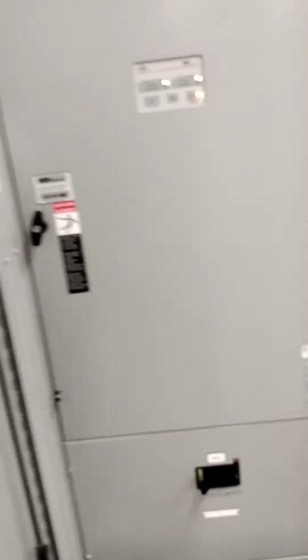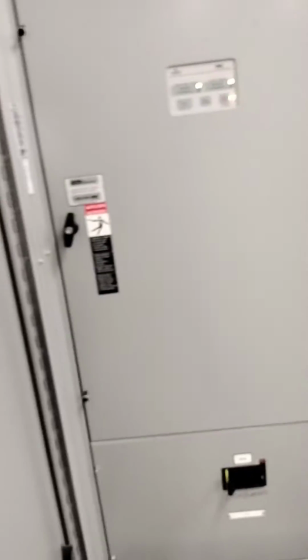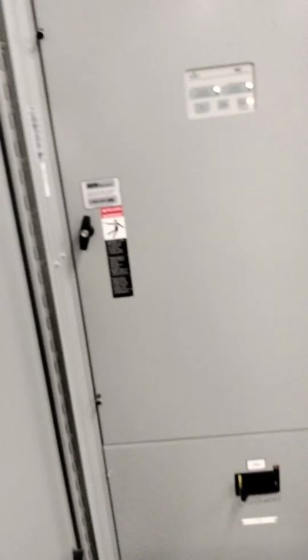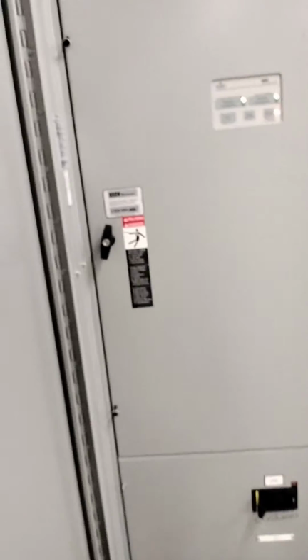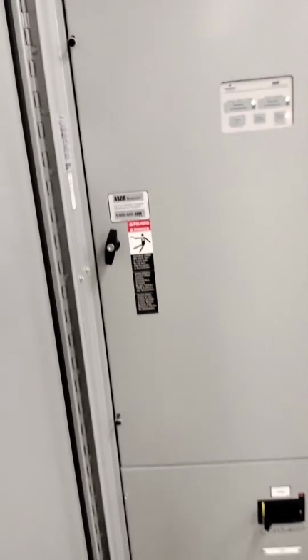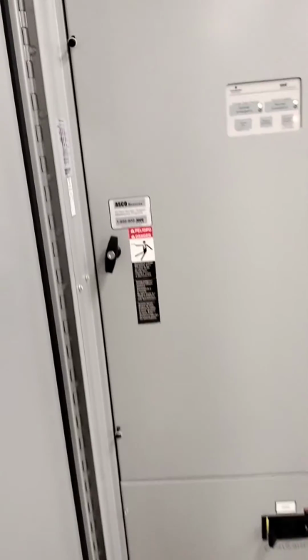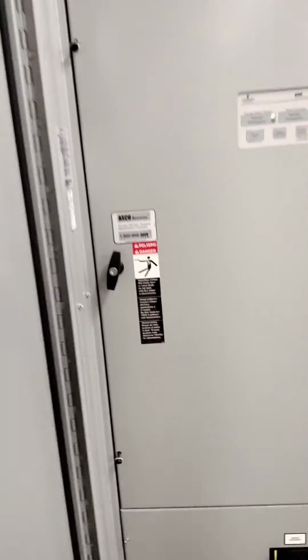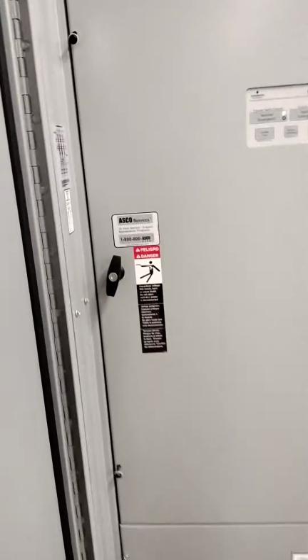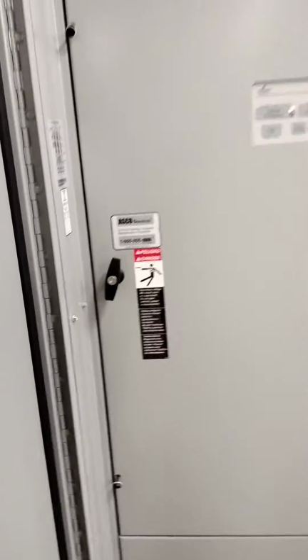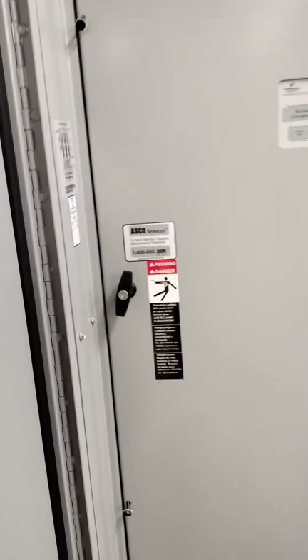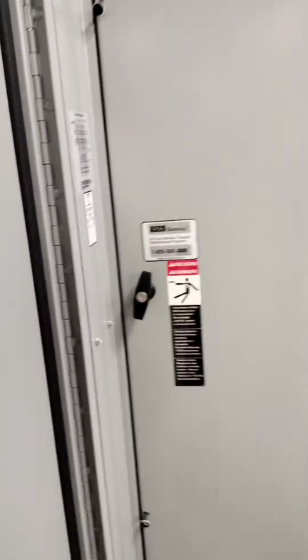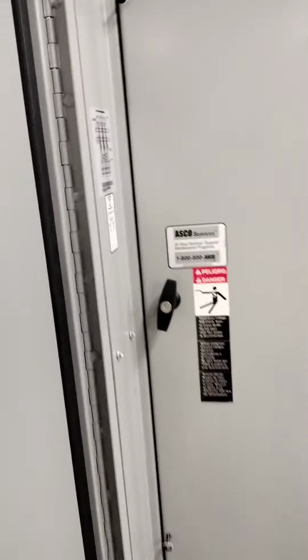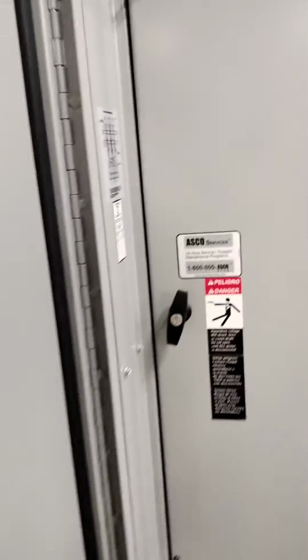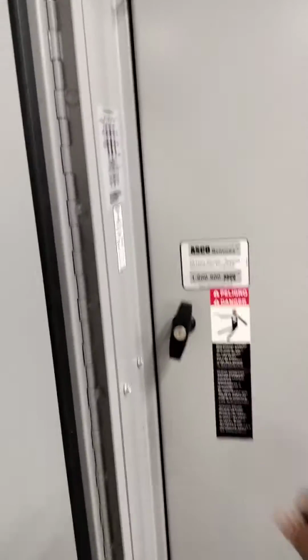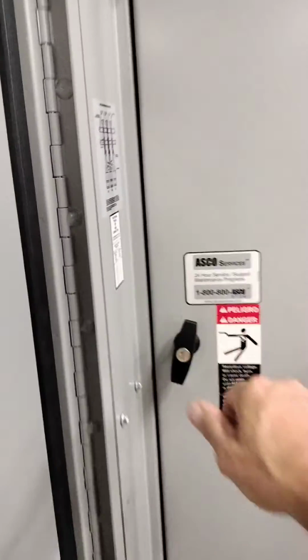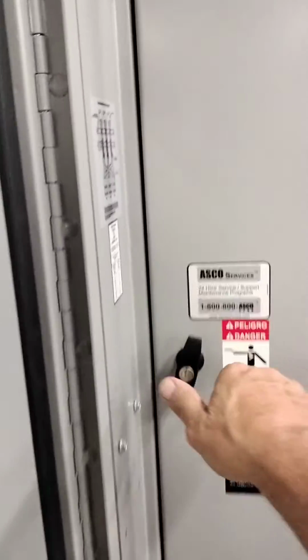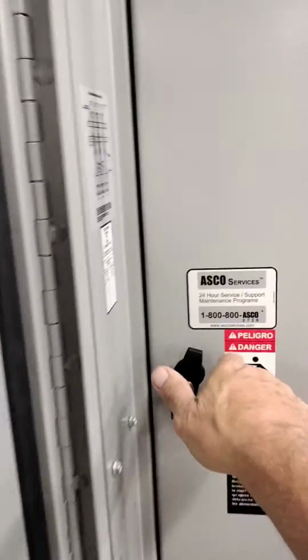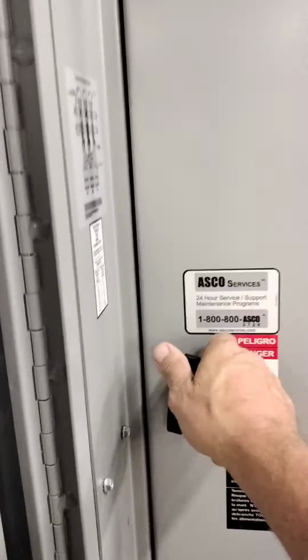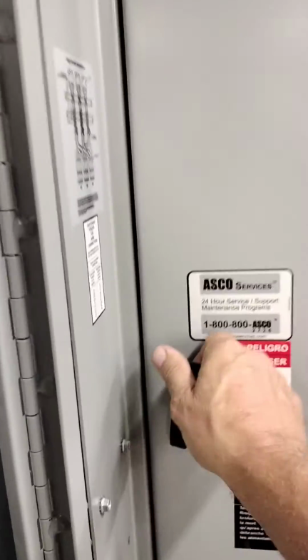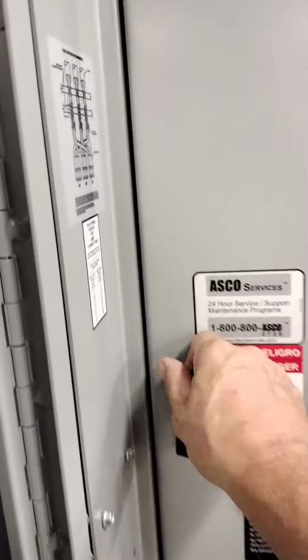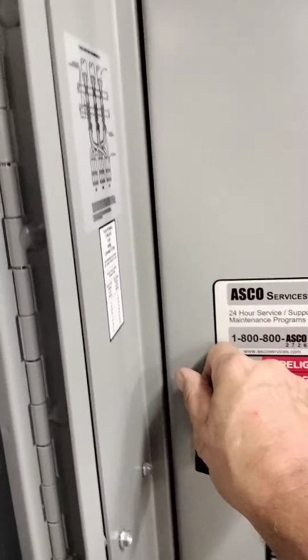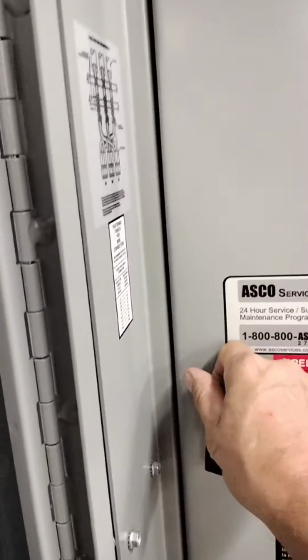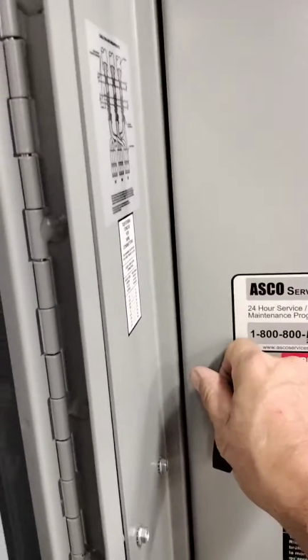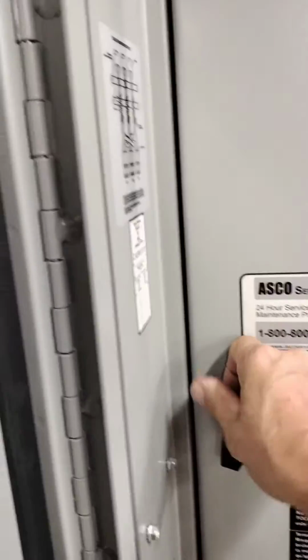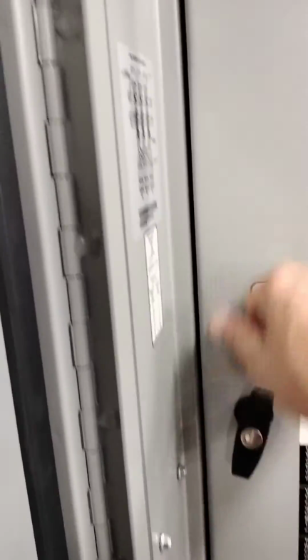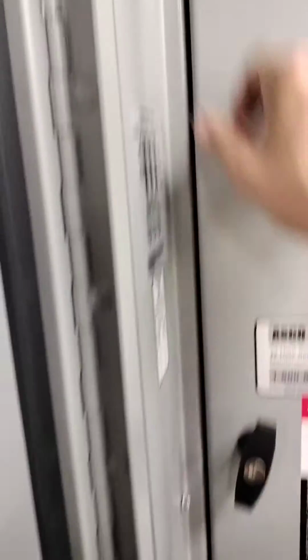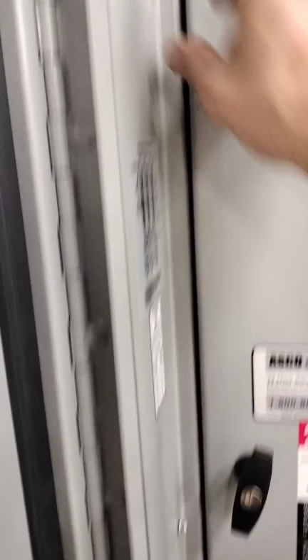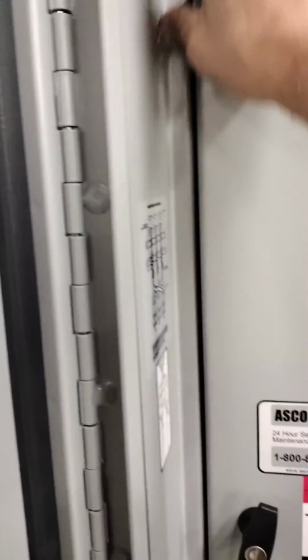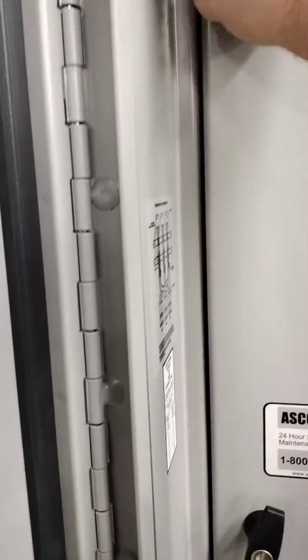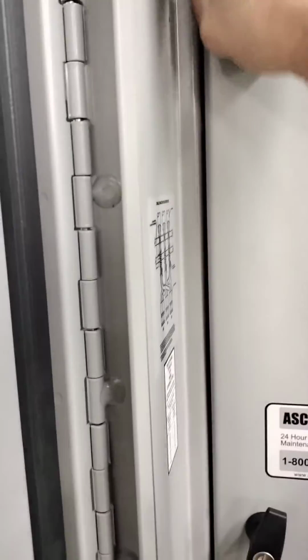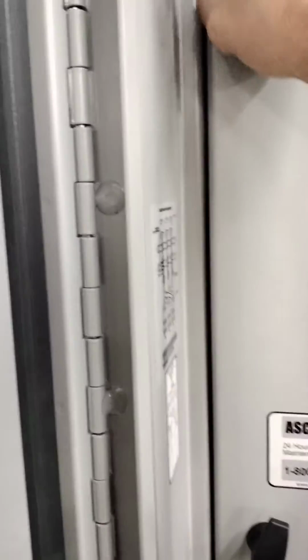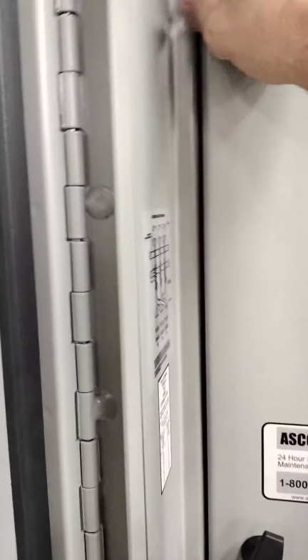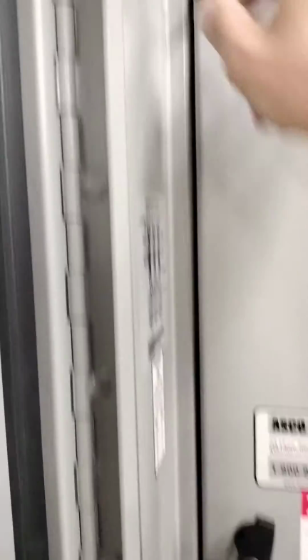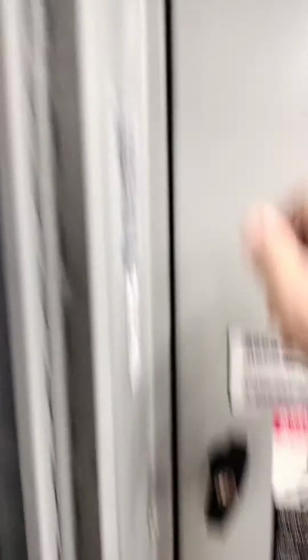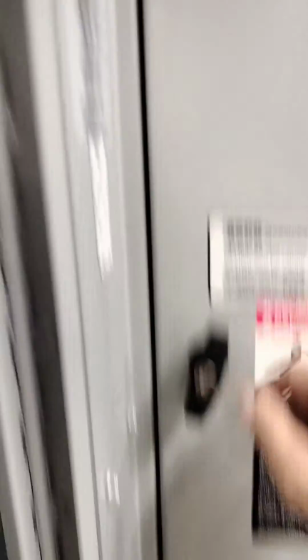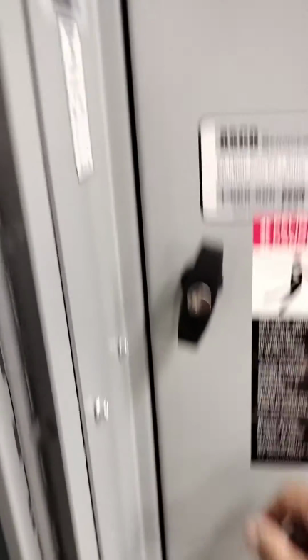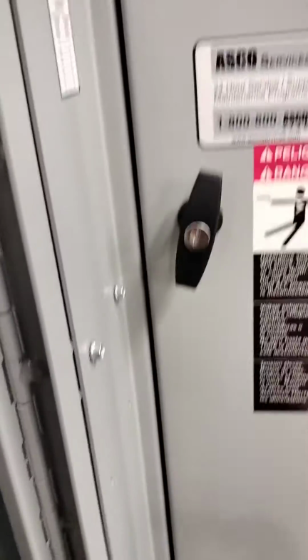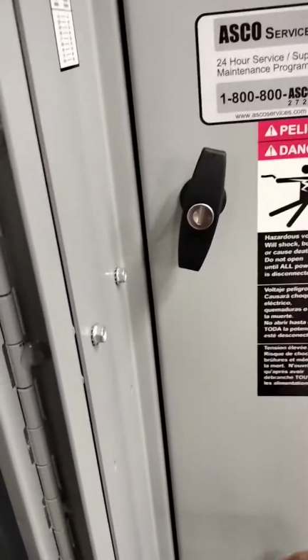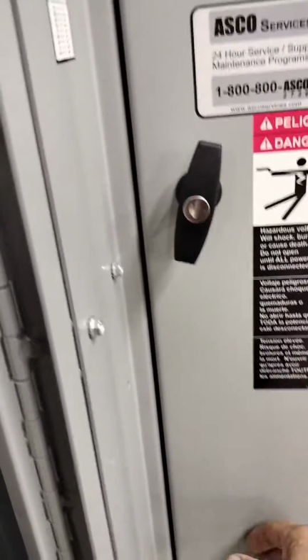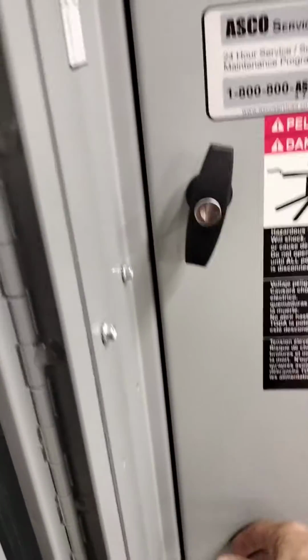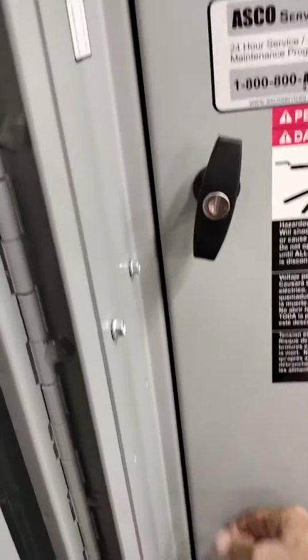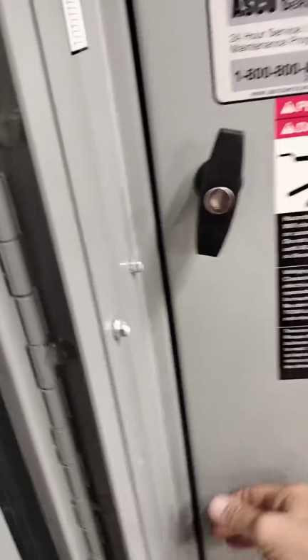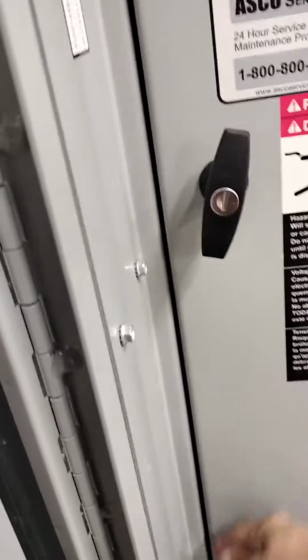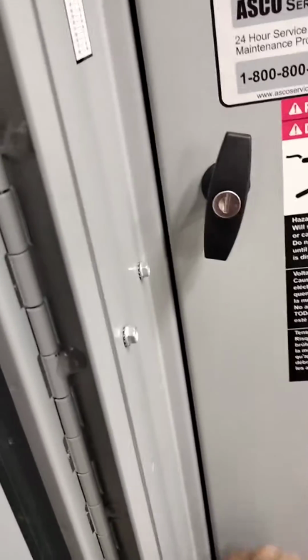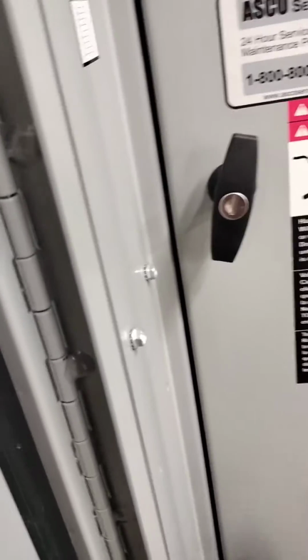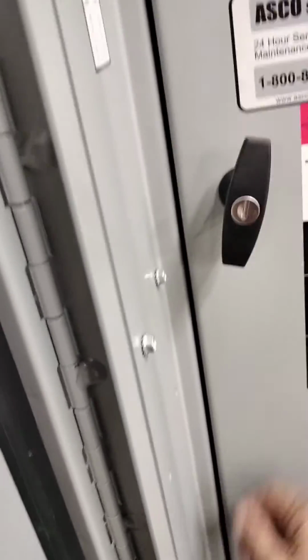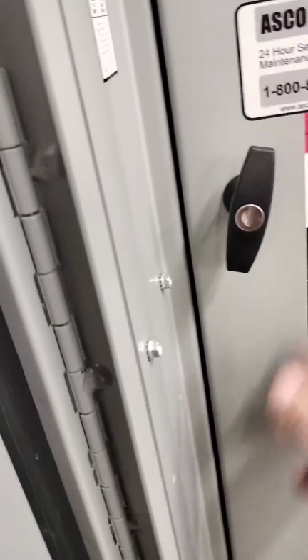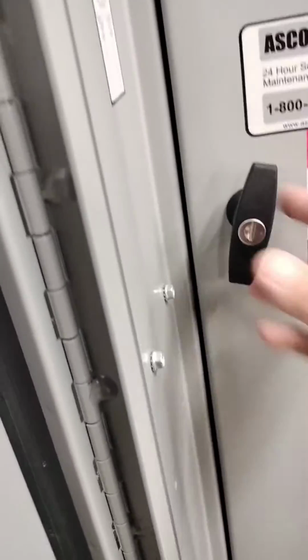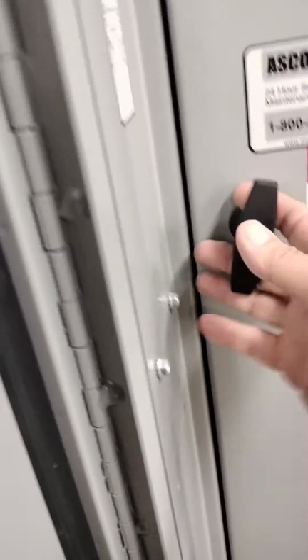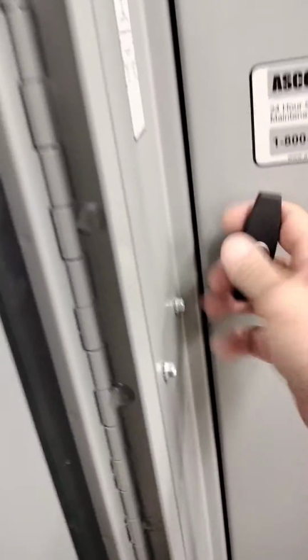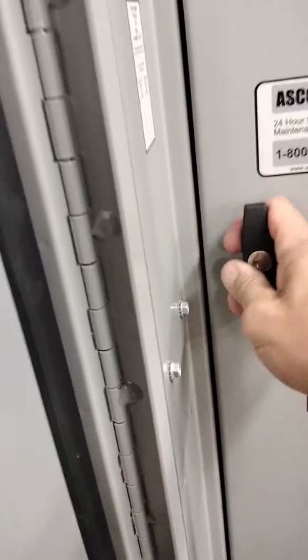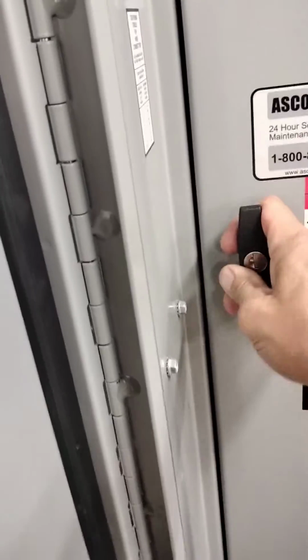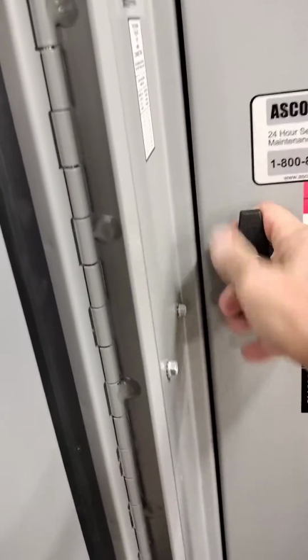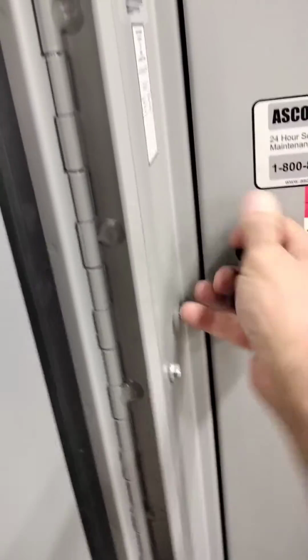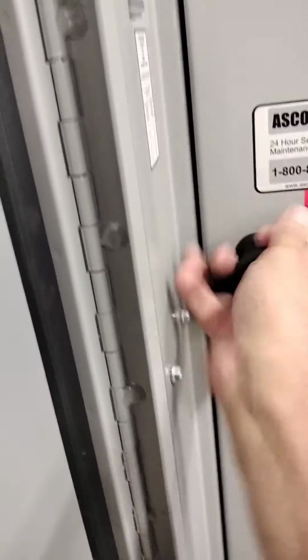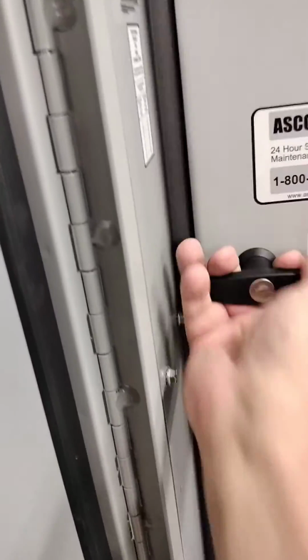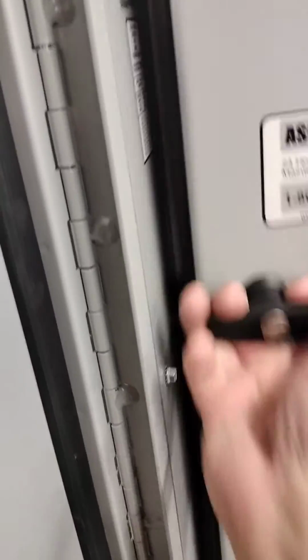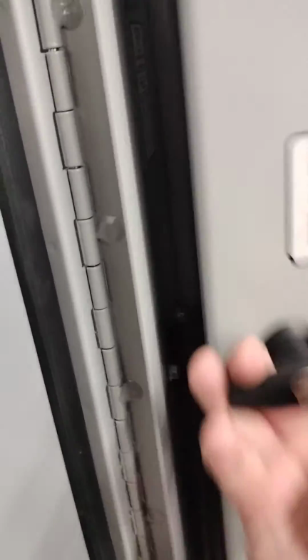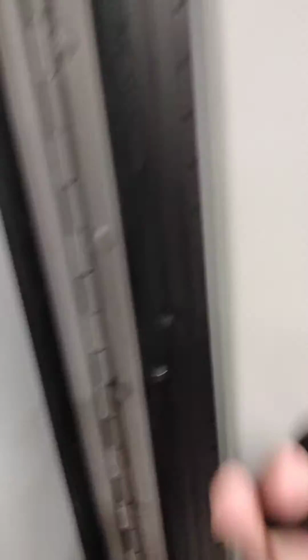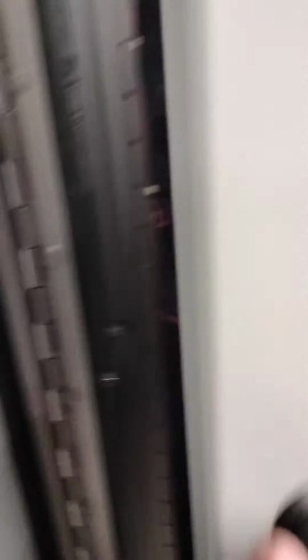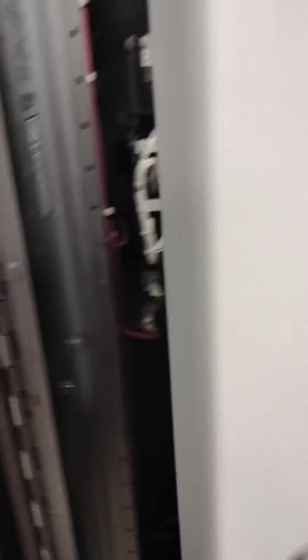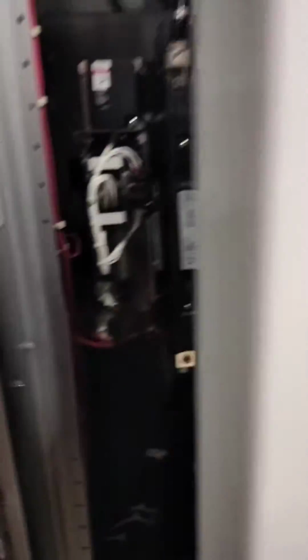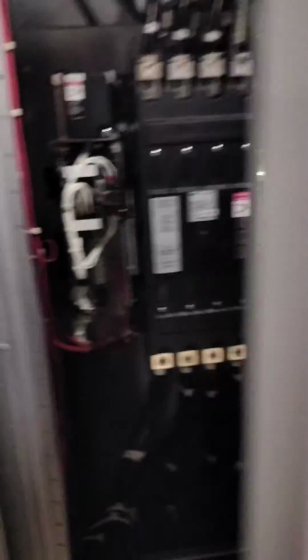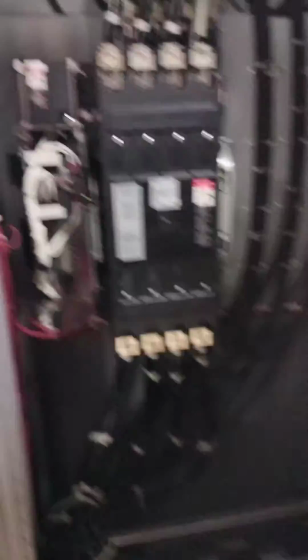Open your cabinet, unlock your handle, unscrew the two screws, and open it up.